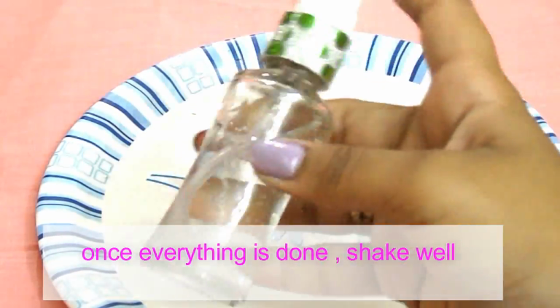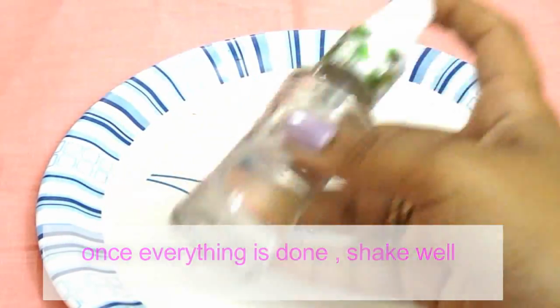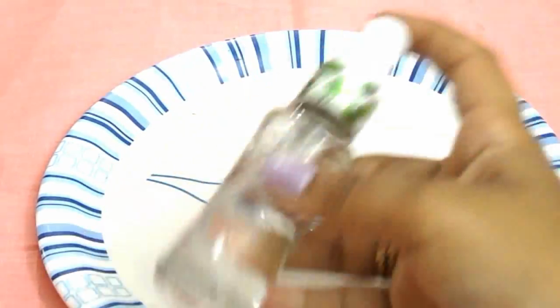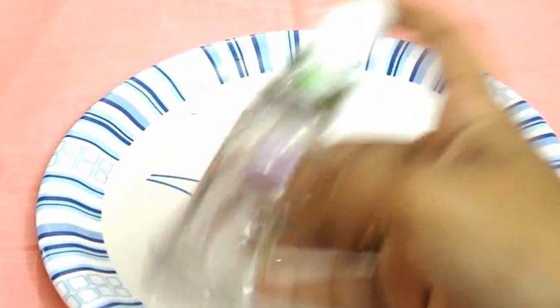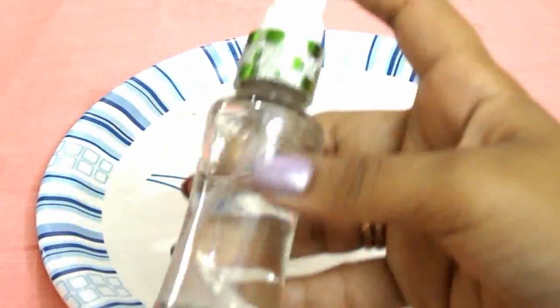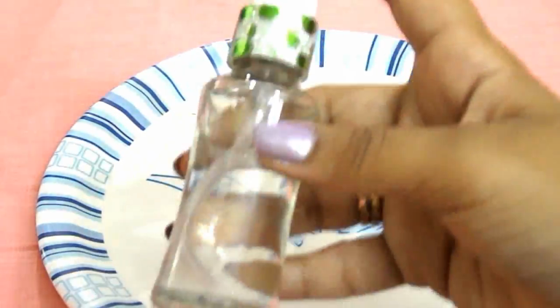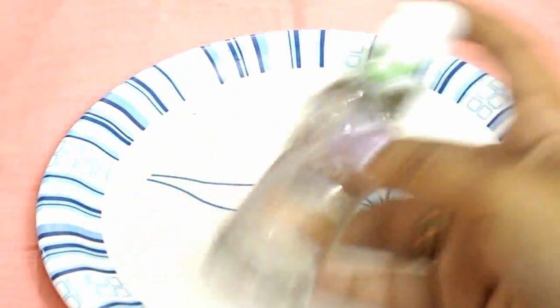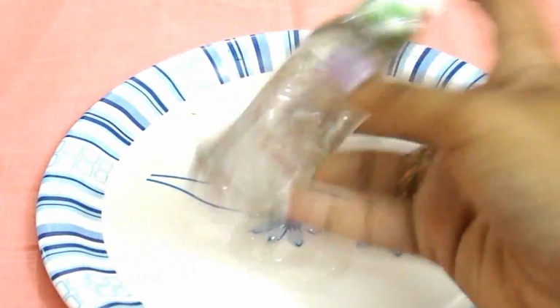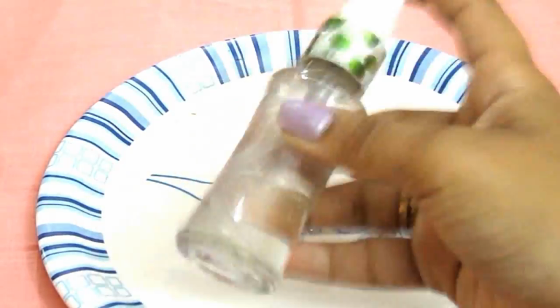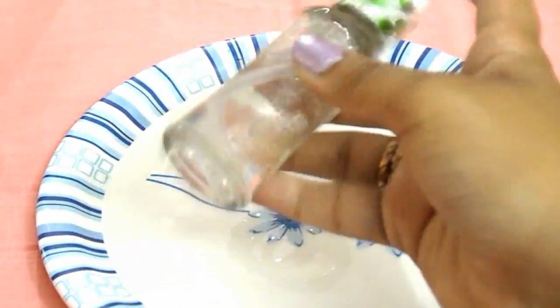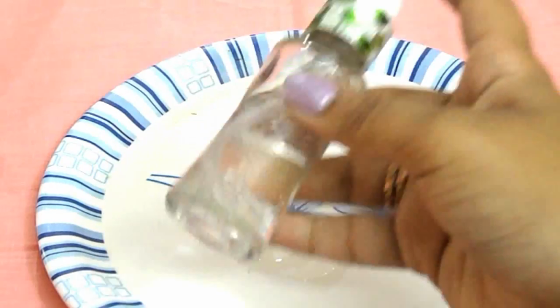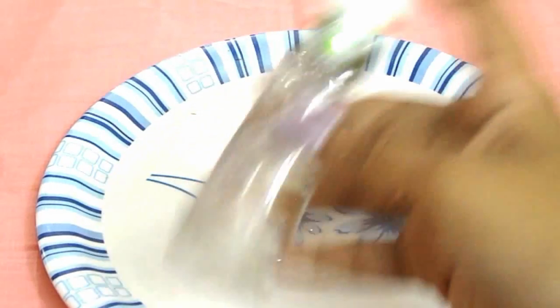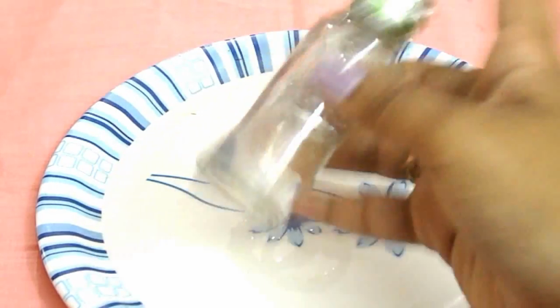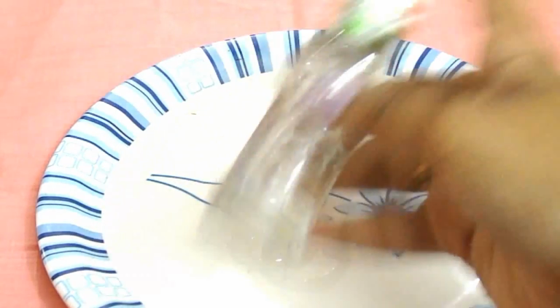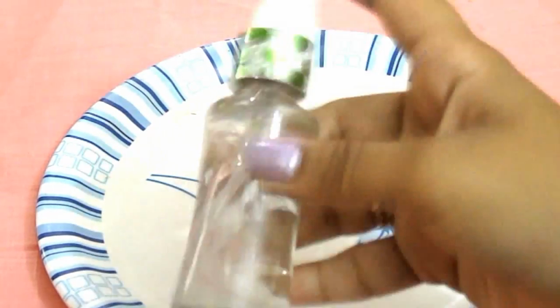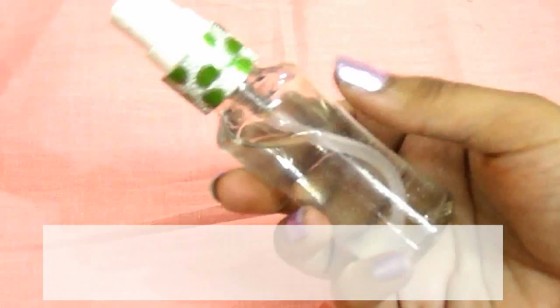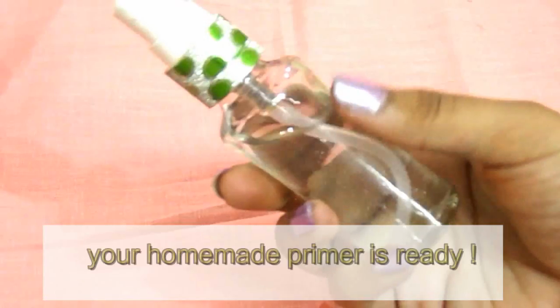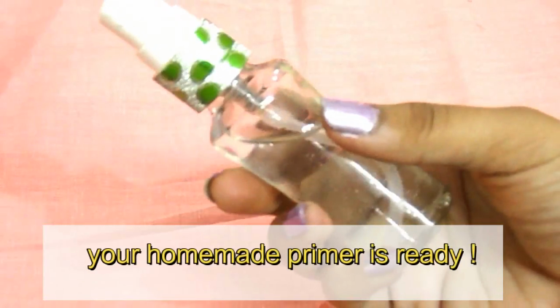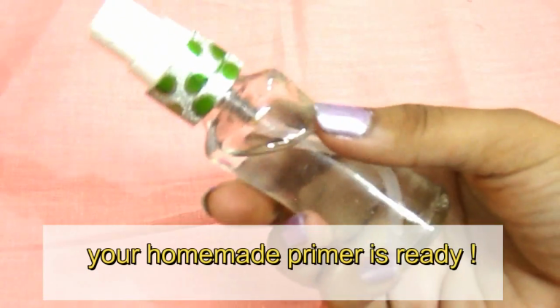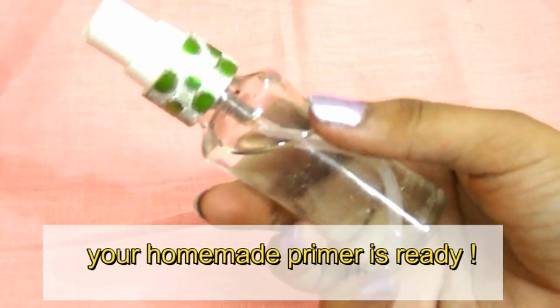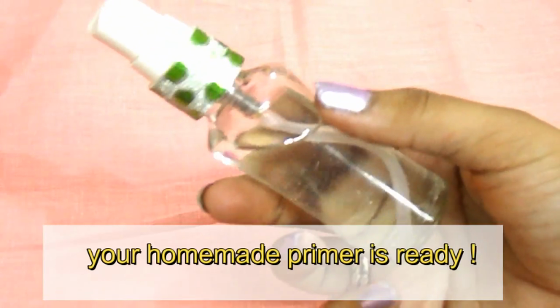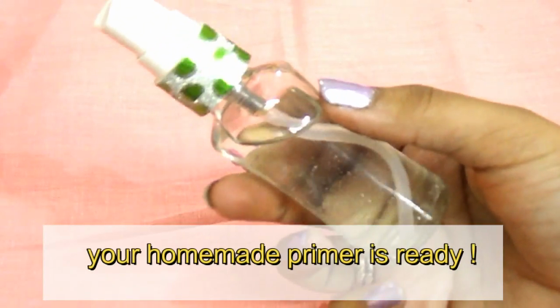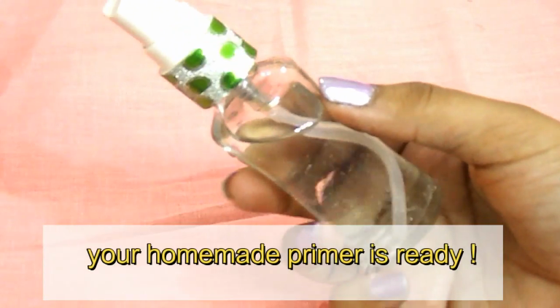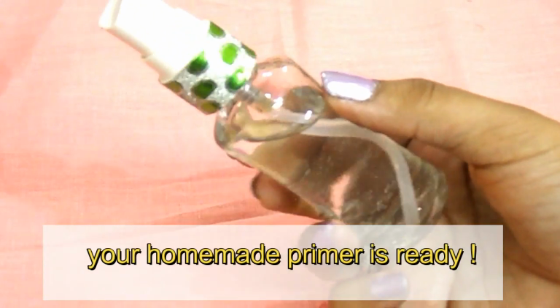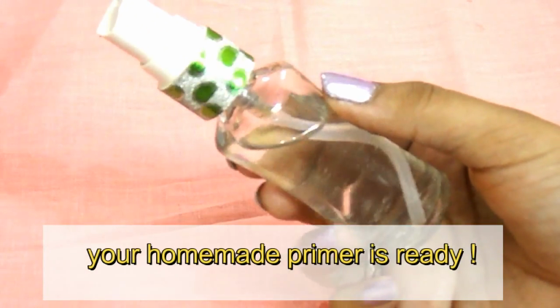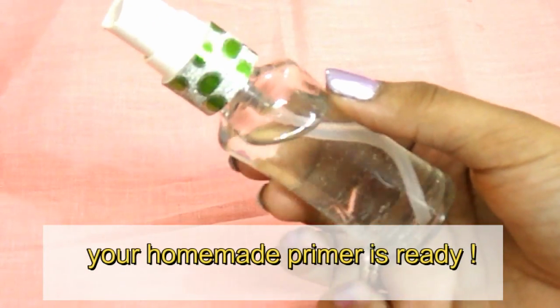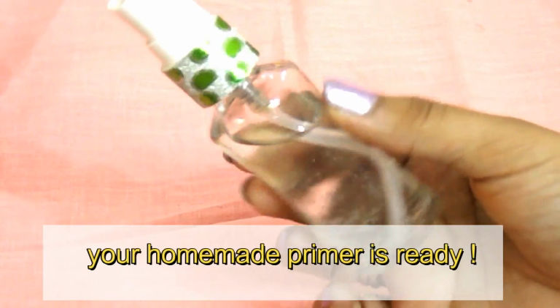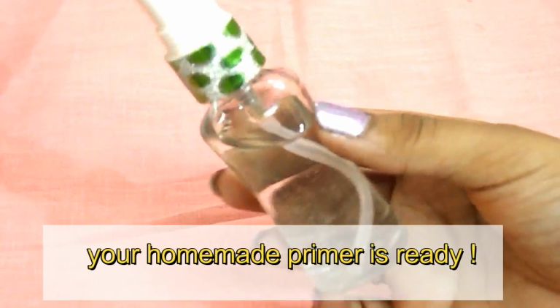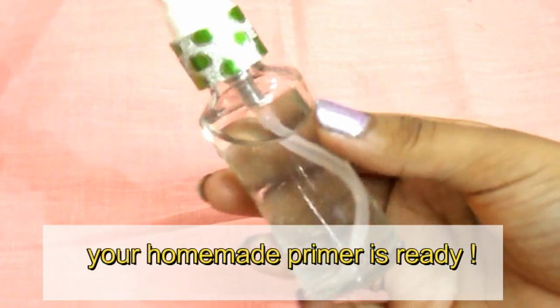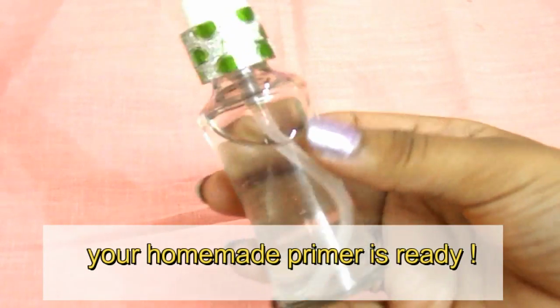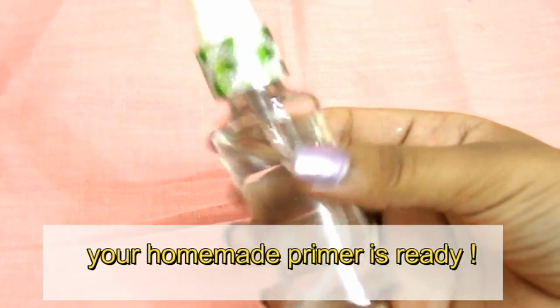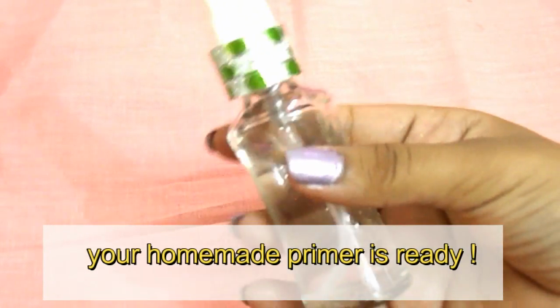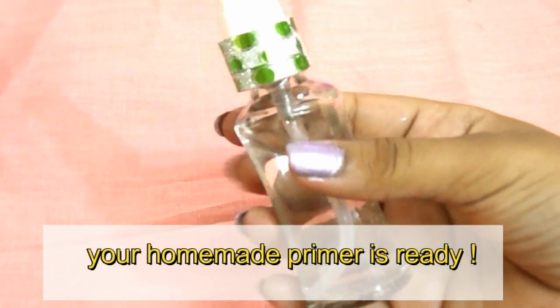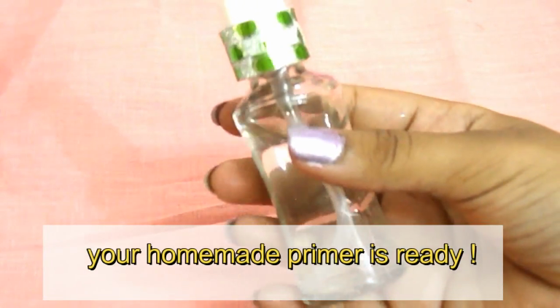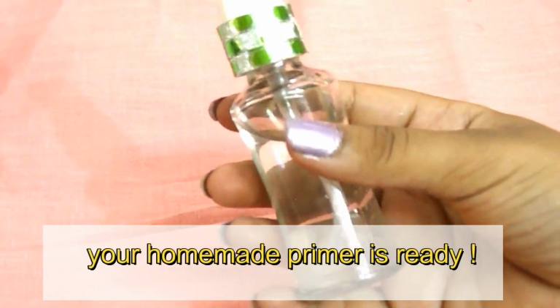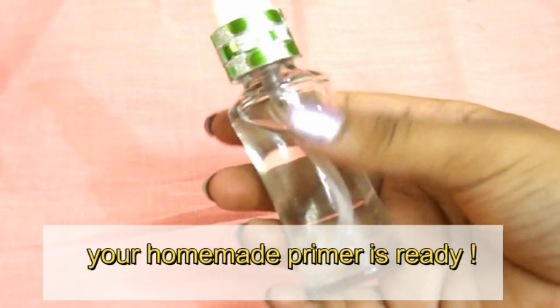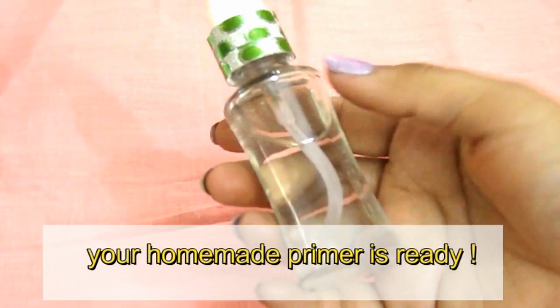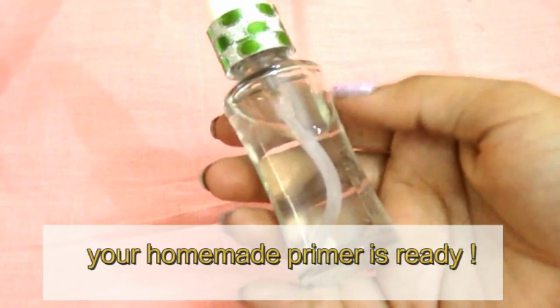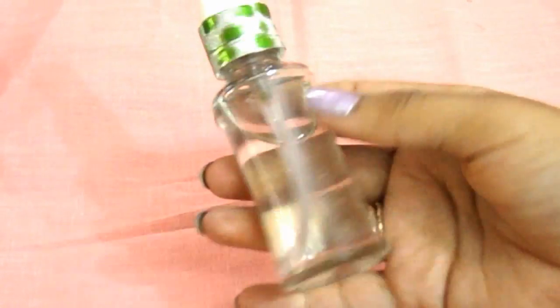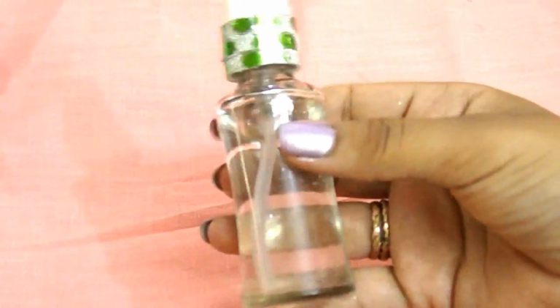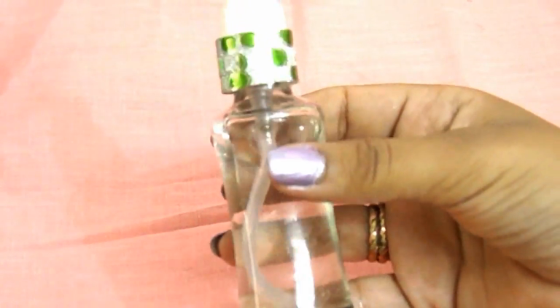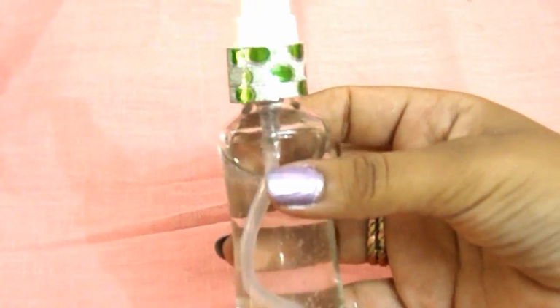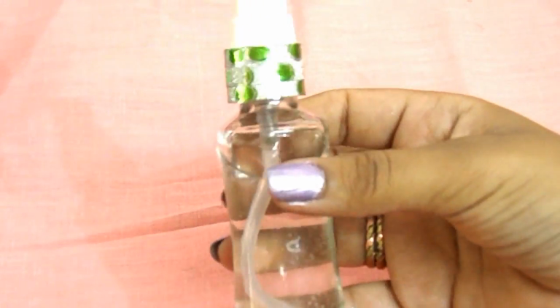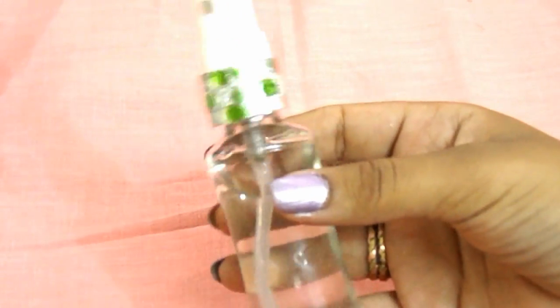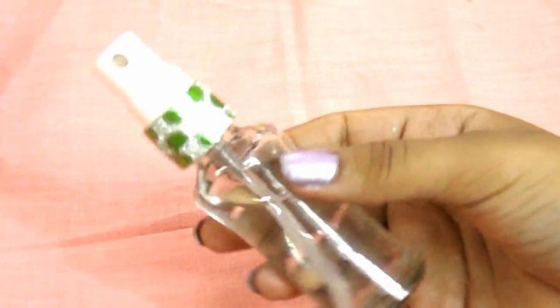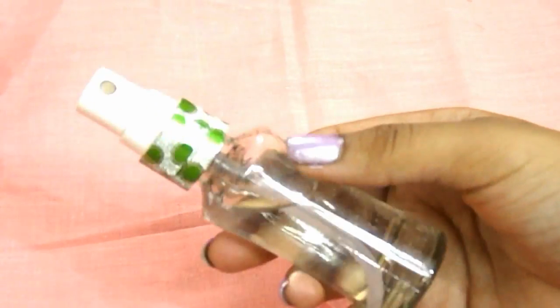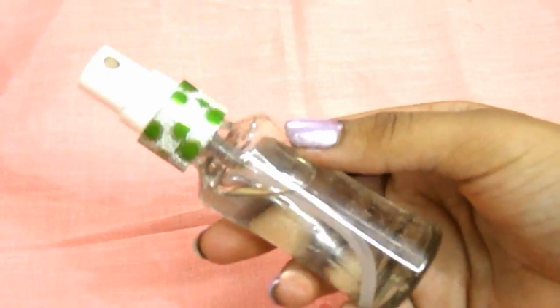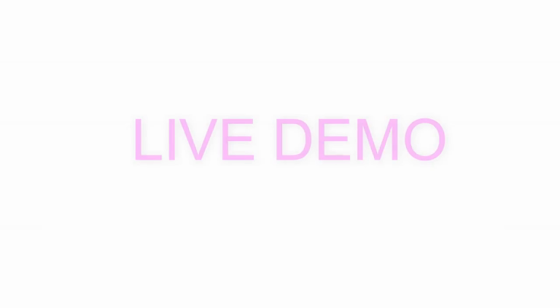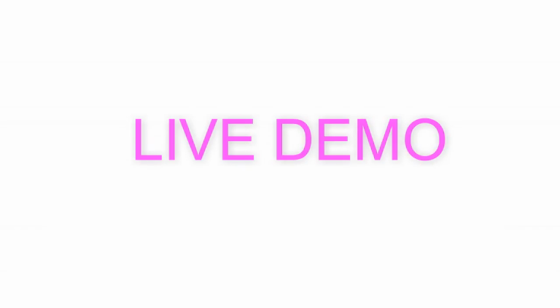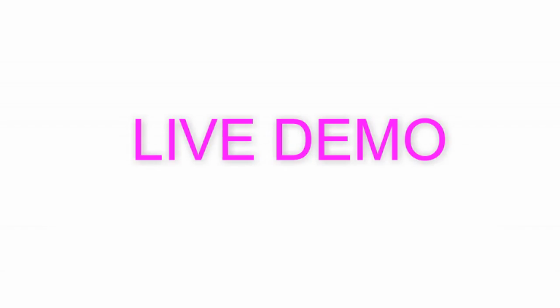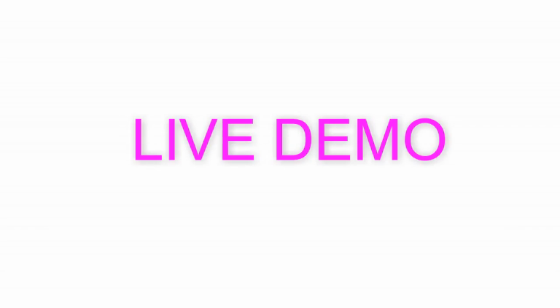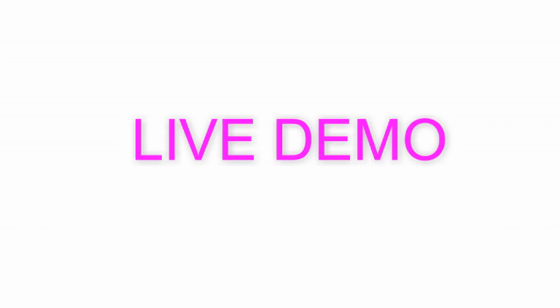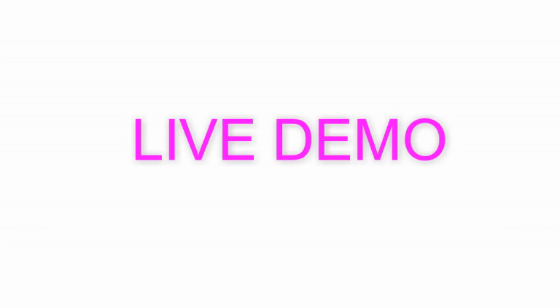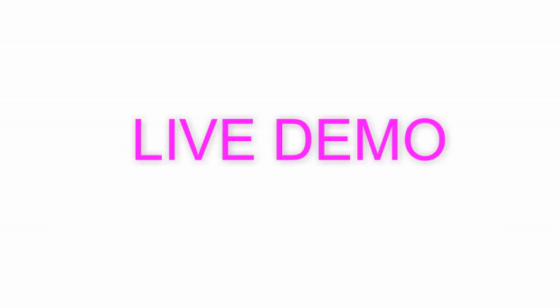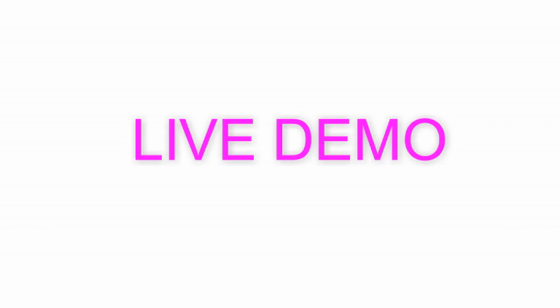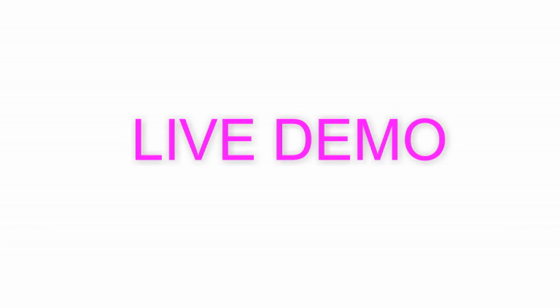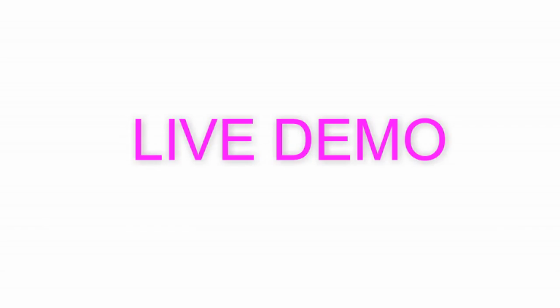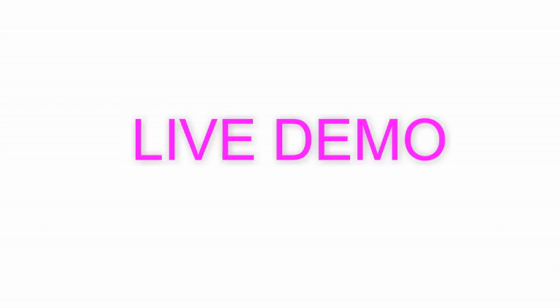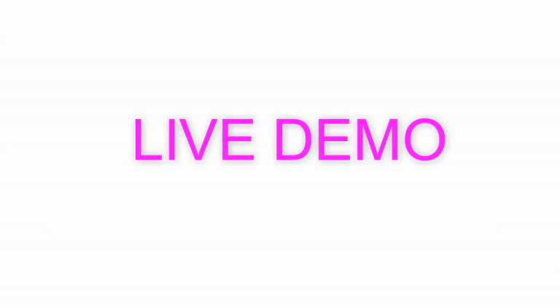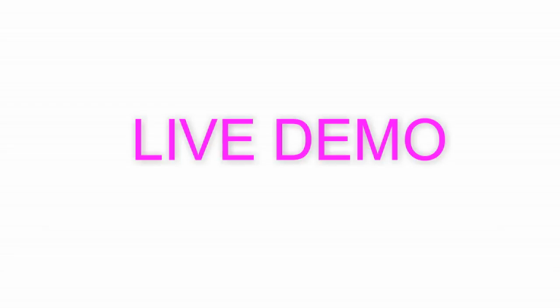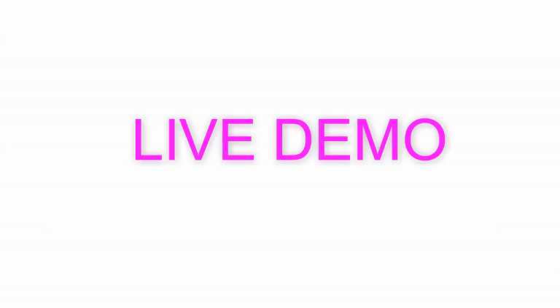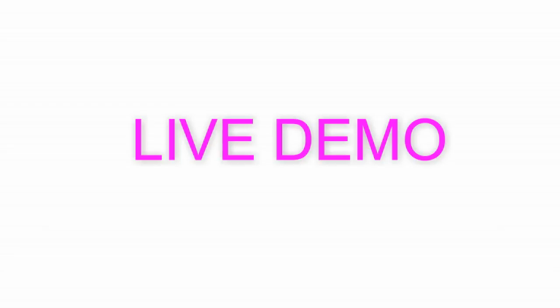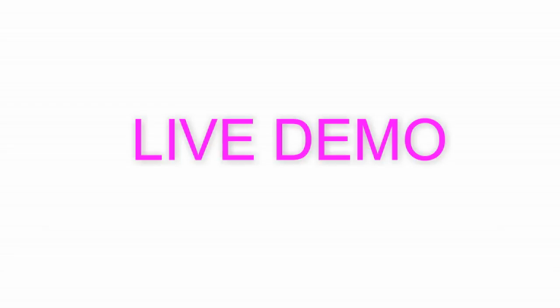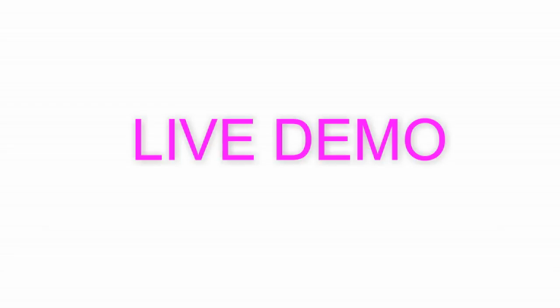Now your homemade primer is ready to use. Here is a live demo of the homemade primer.